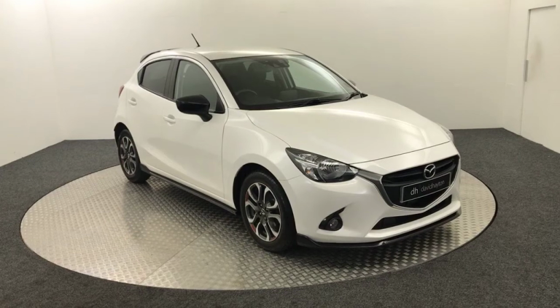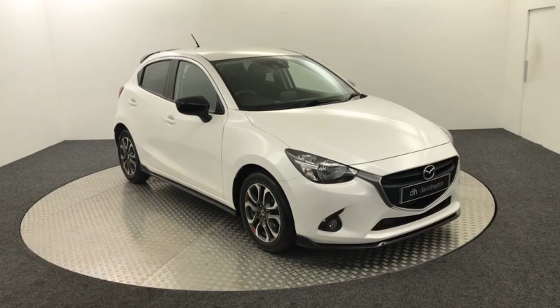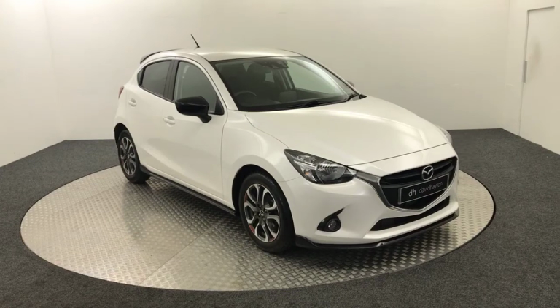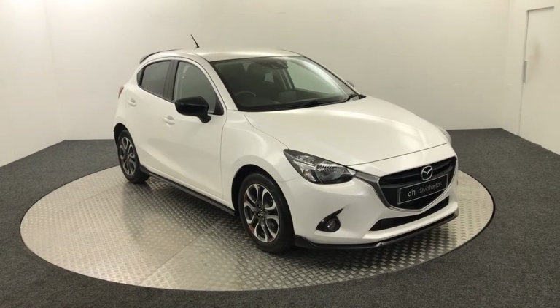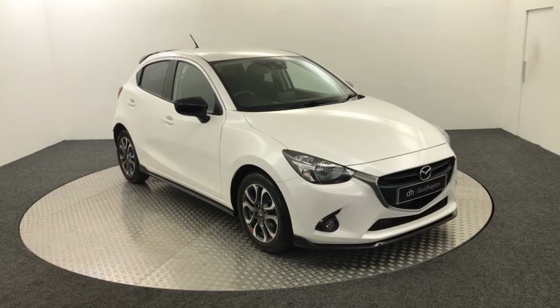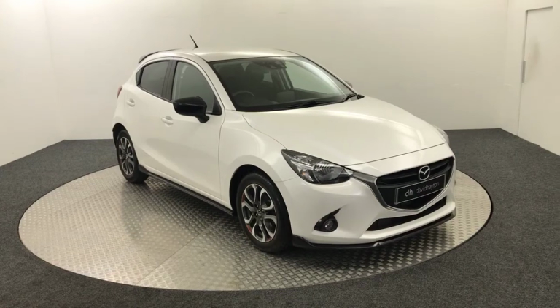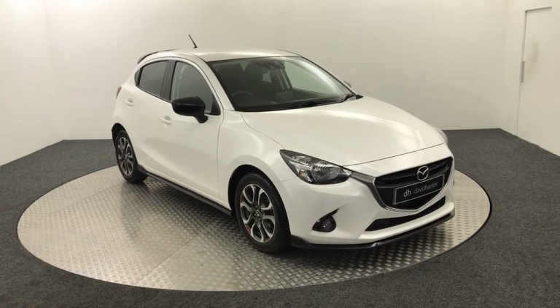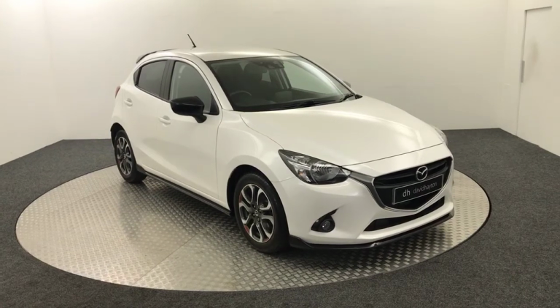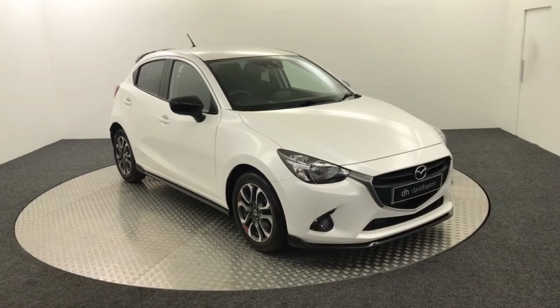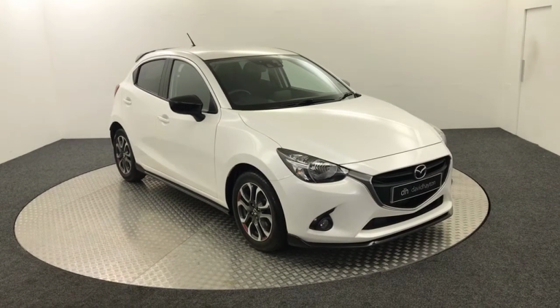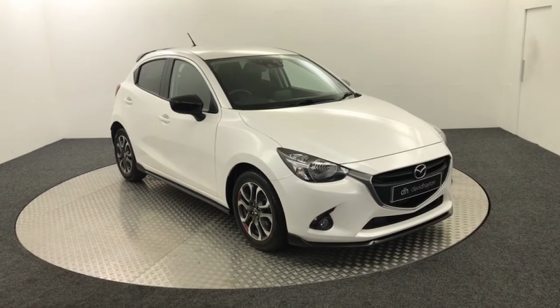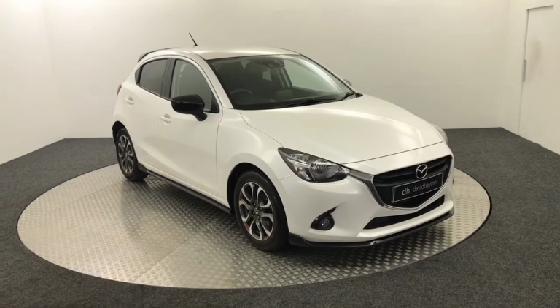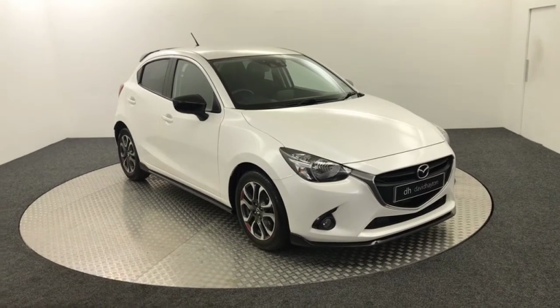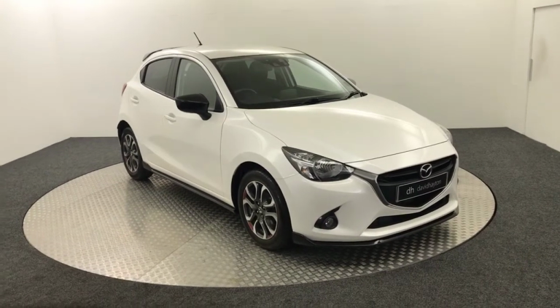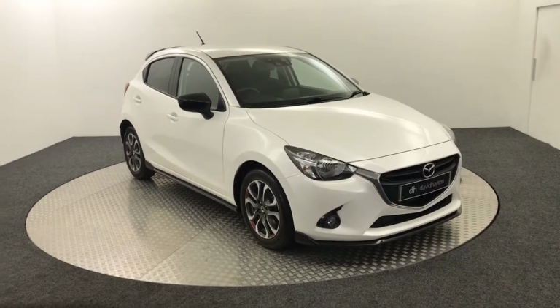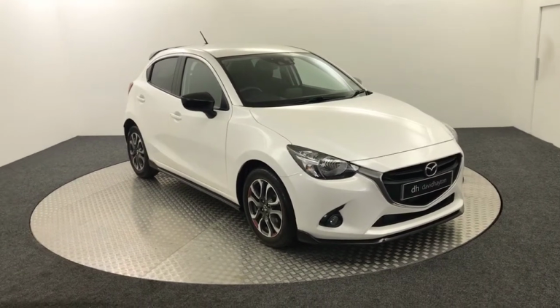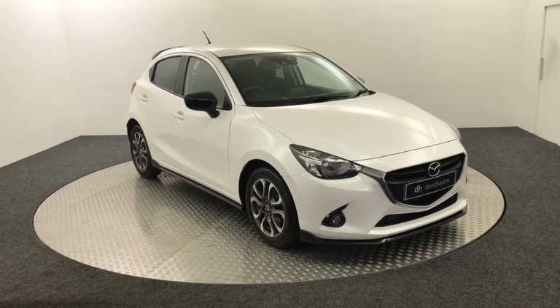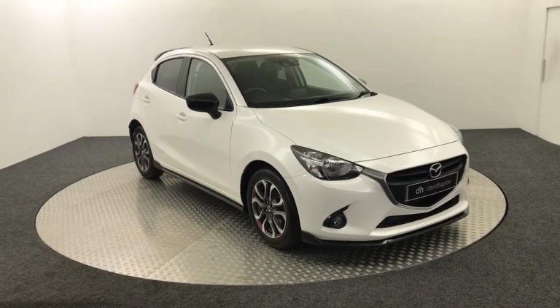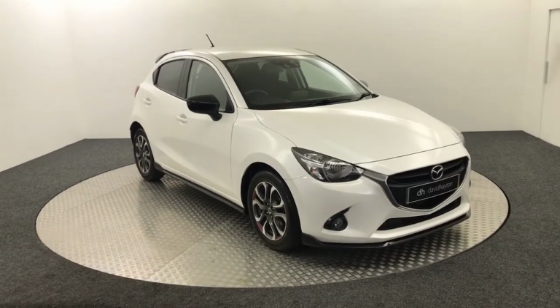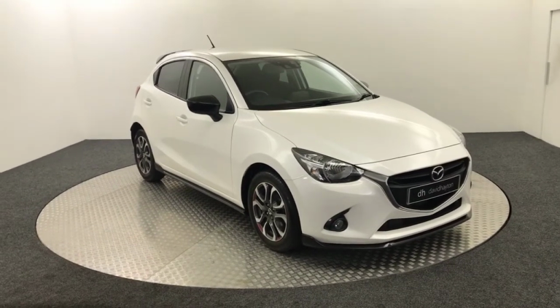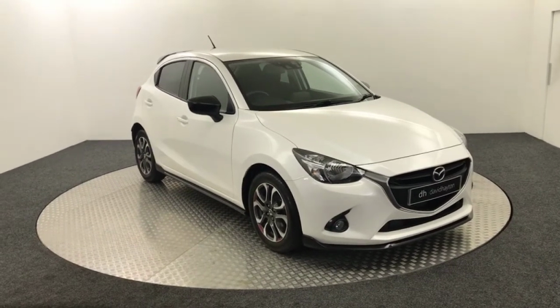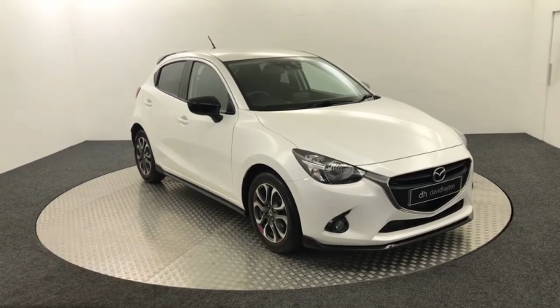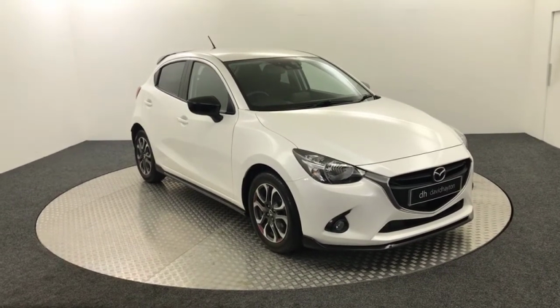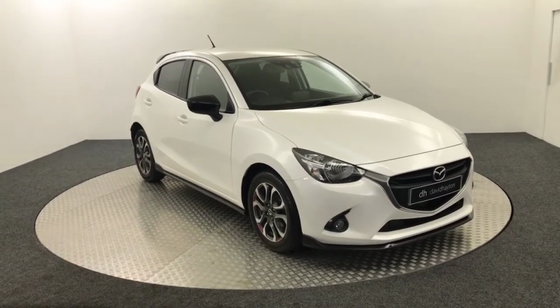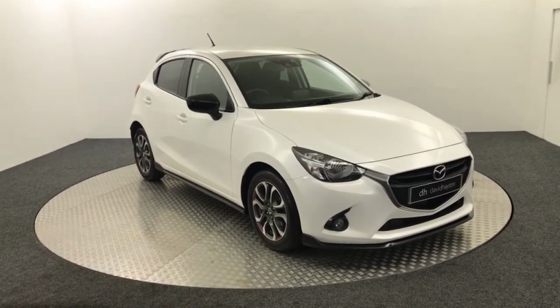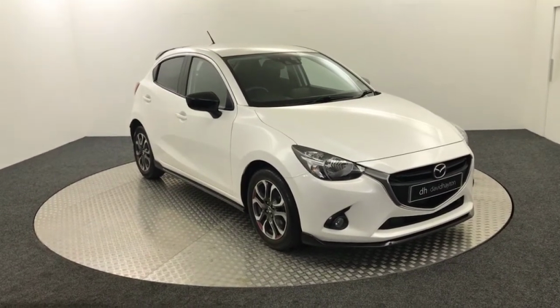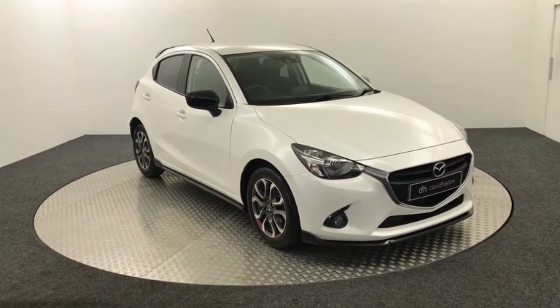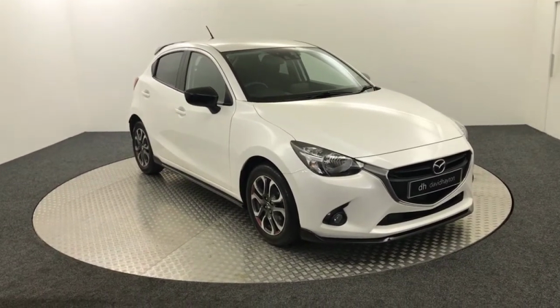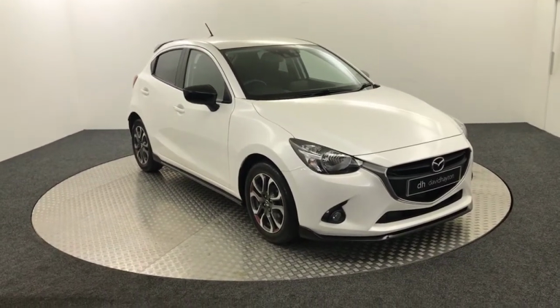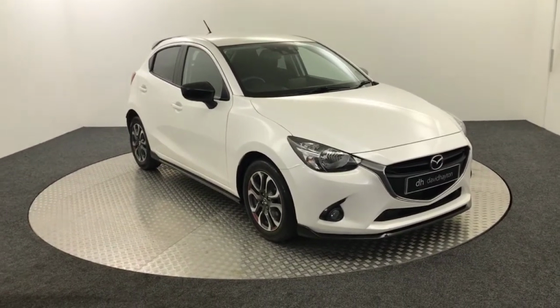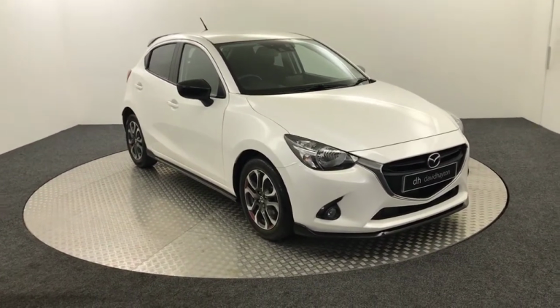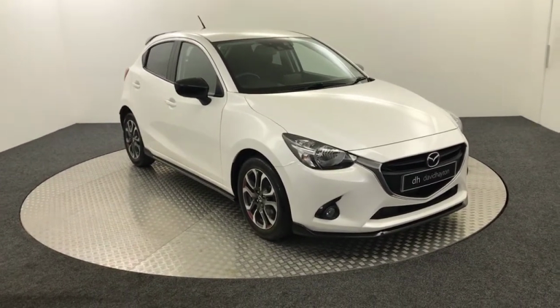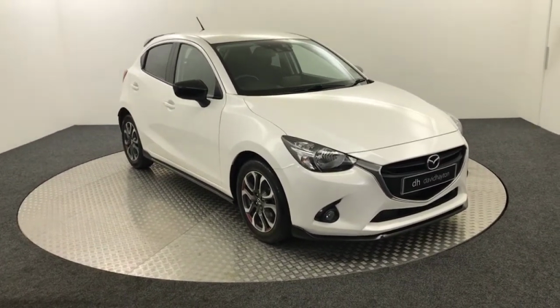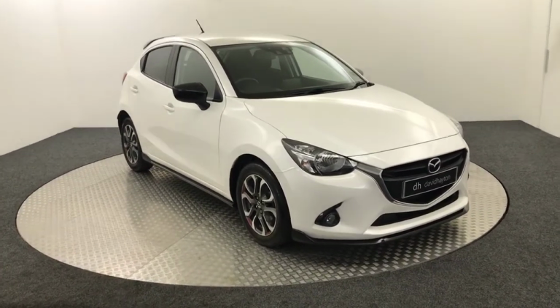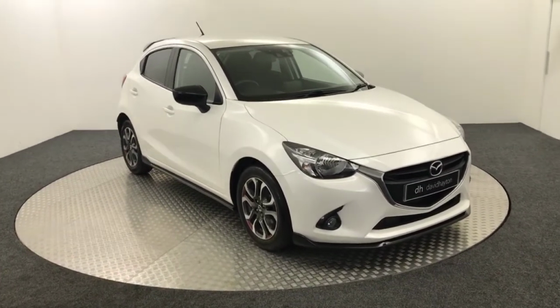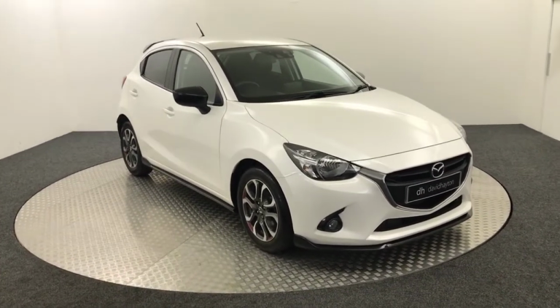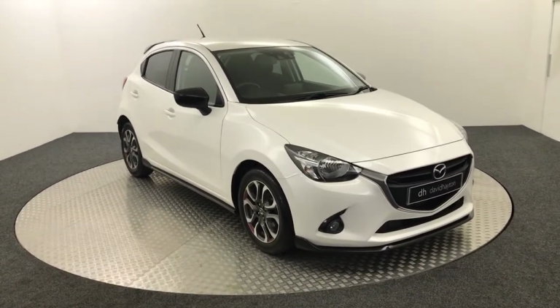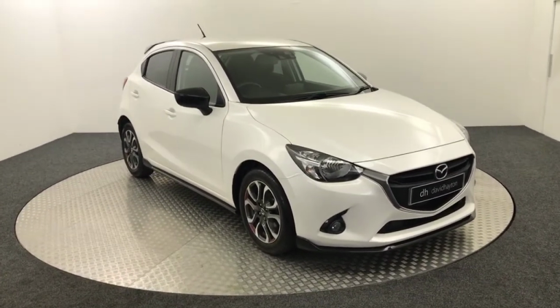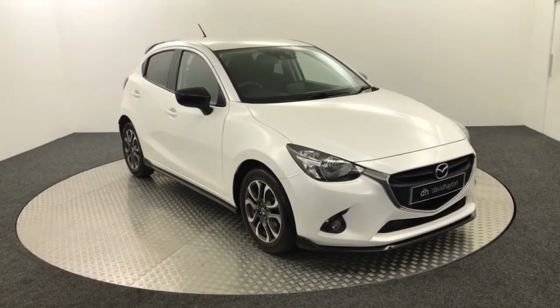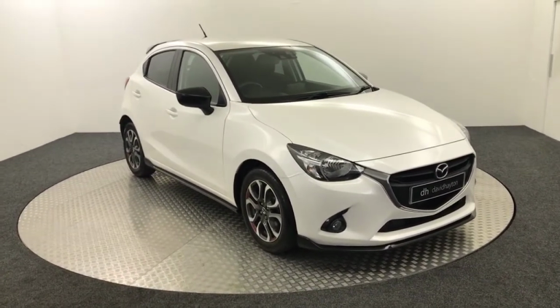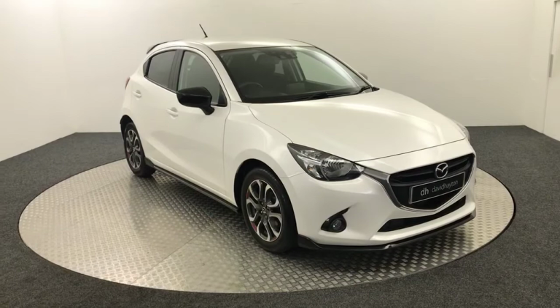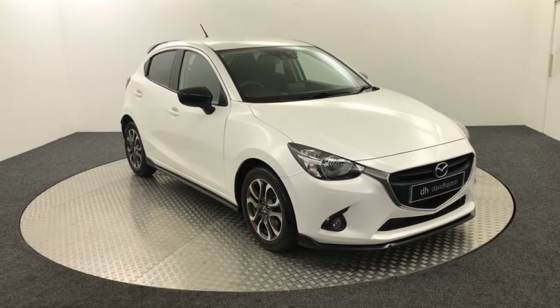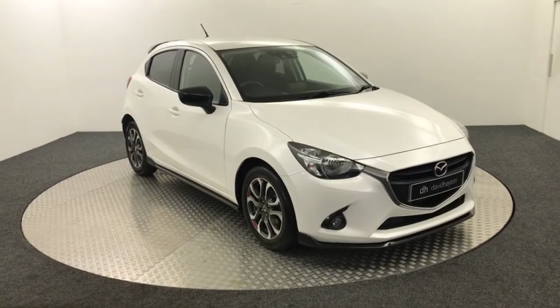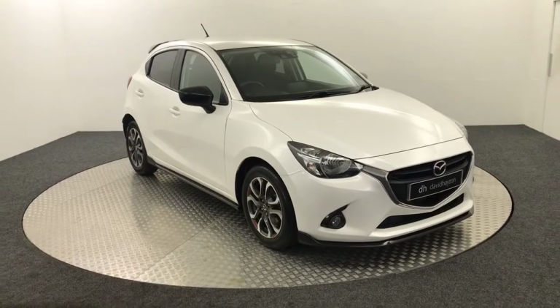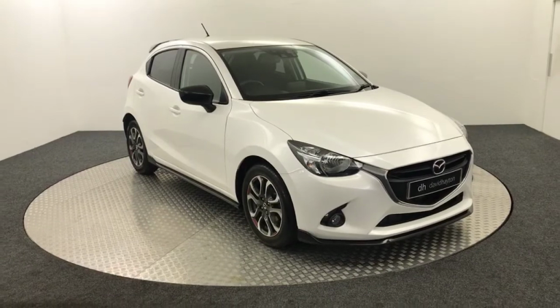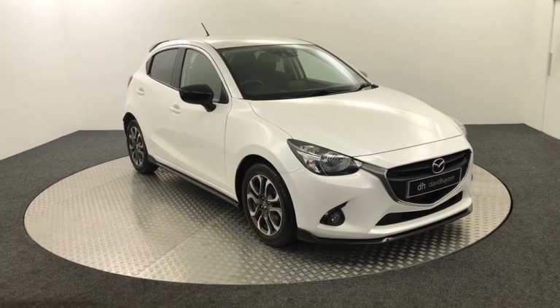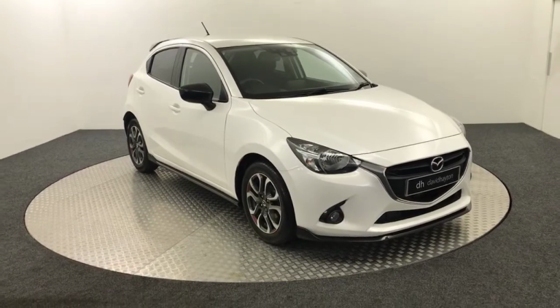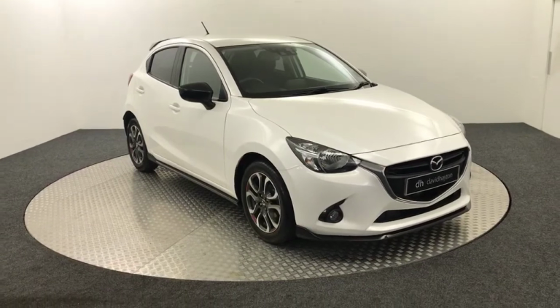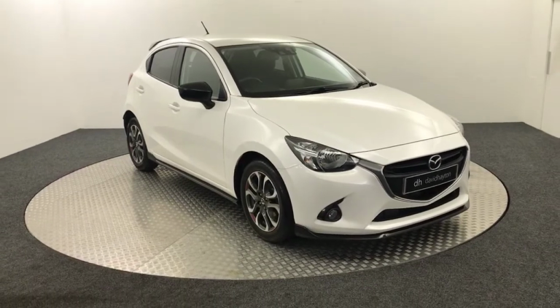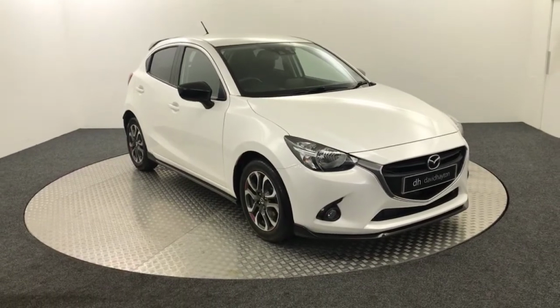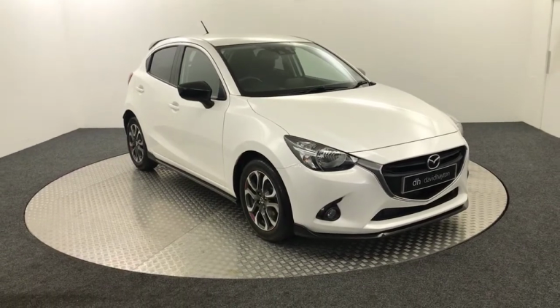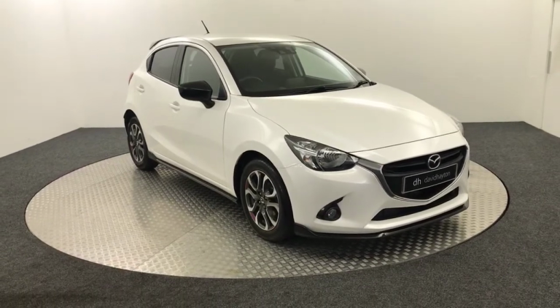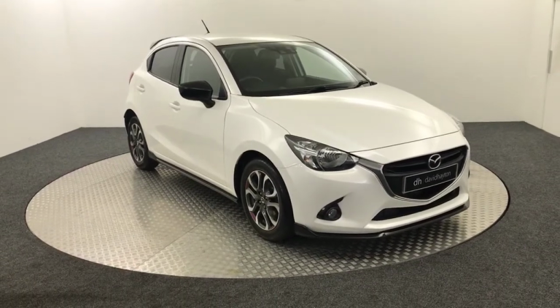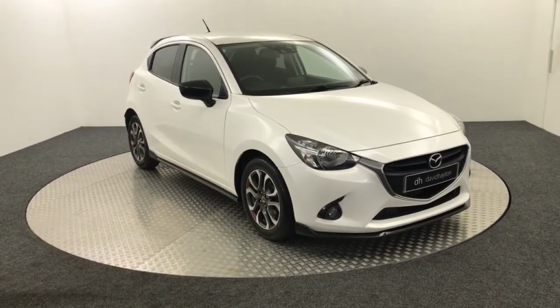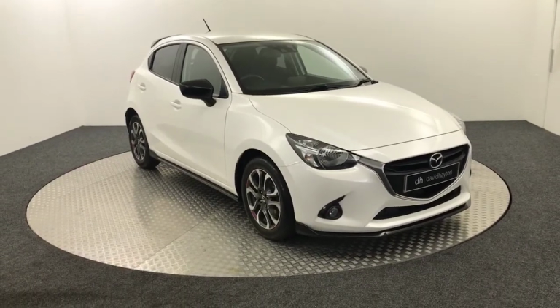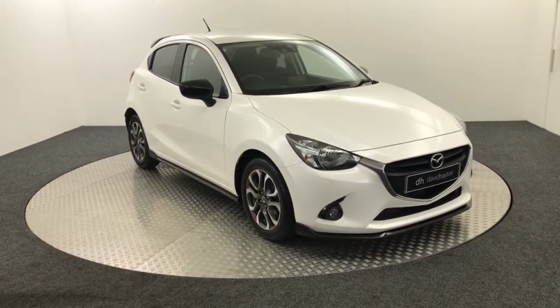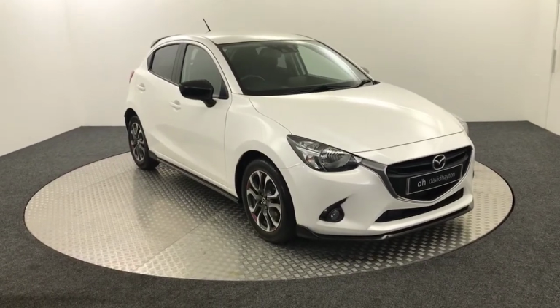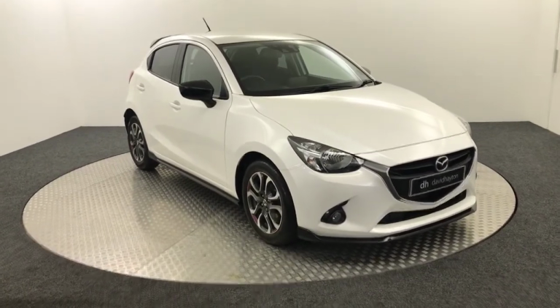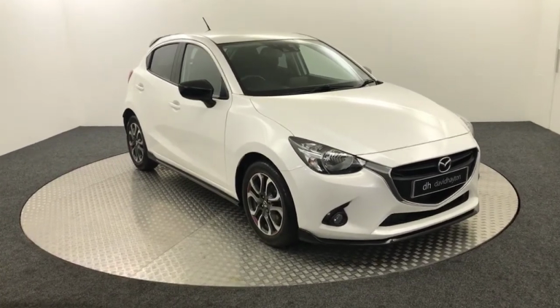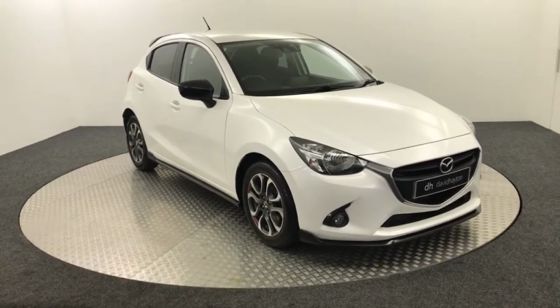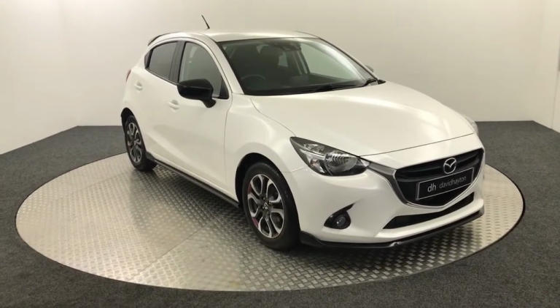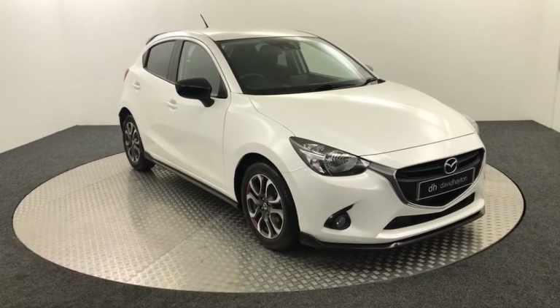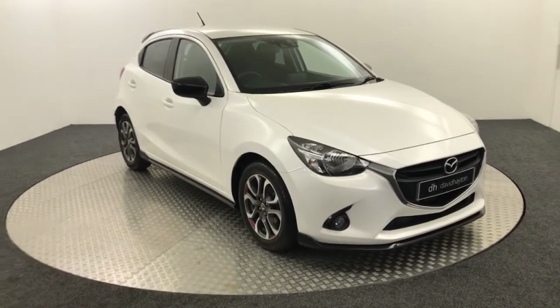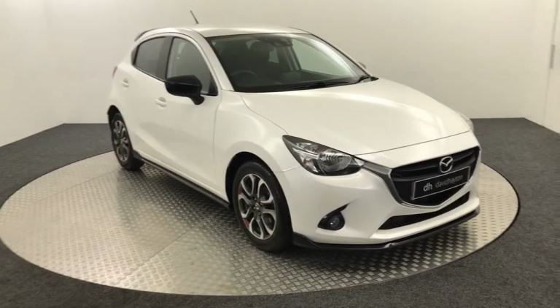It's James from David Hayton's Autostore. Today on the stand table we have a 2016 Mazda 2 Sport Black, which is presented in white.